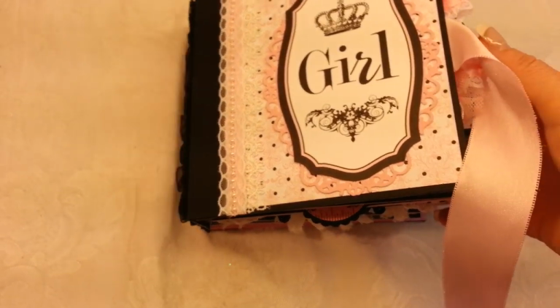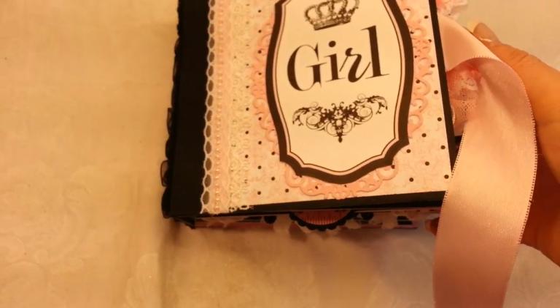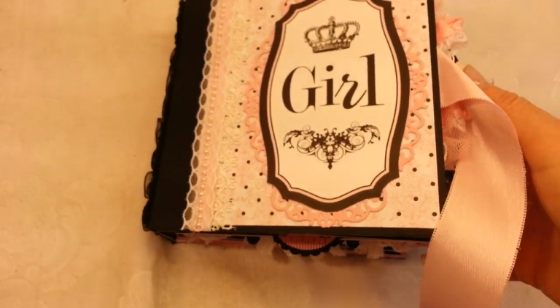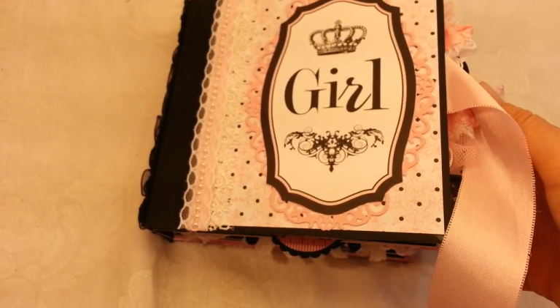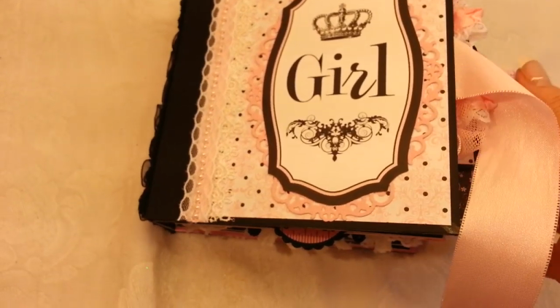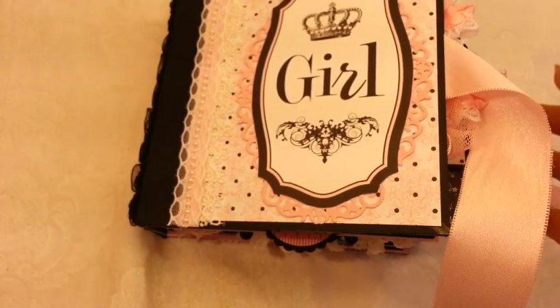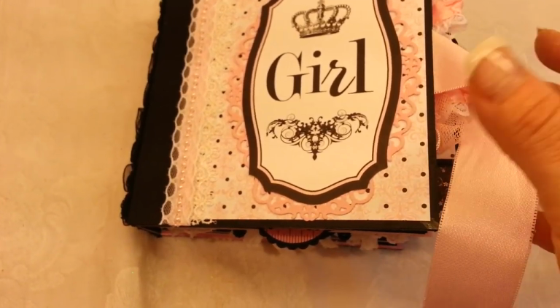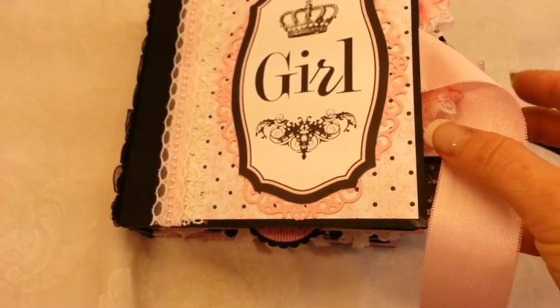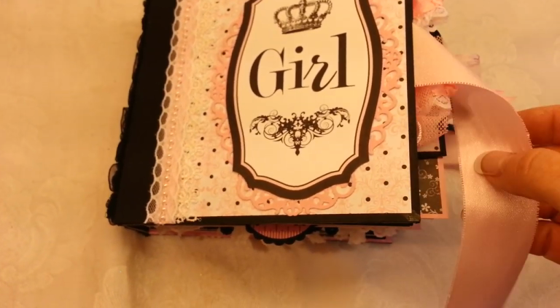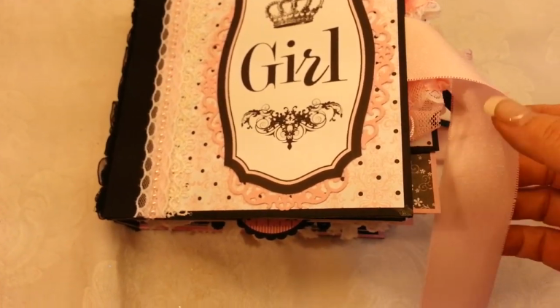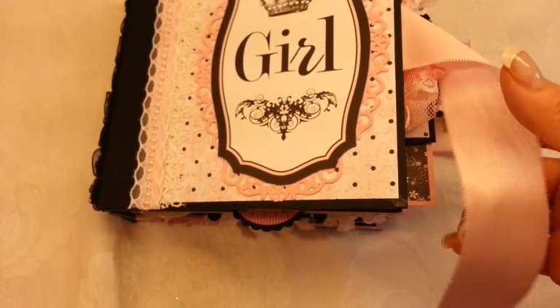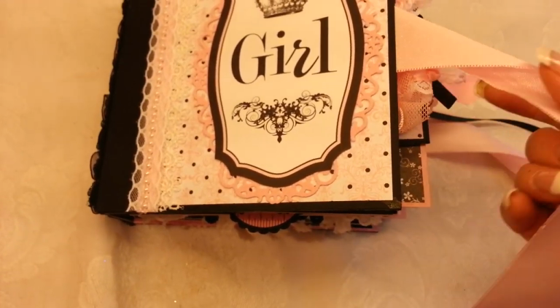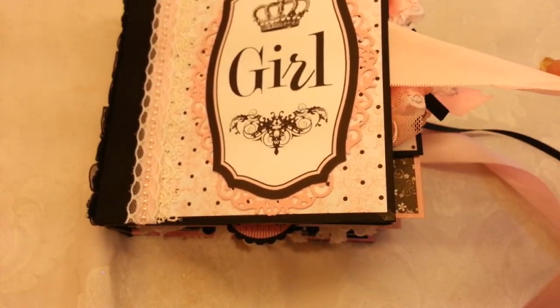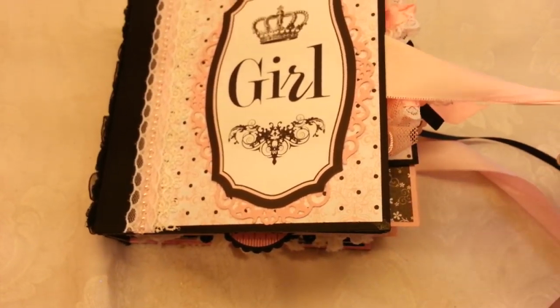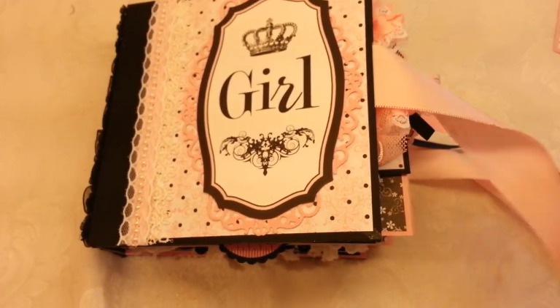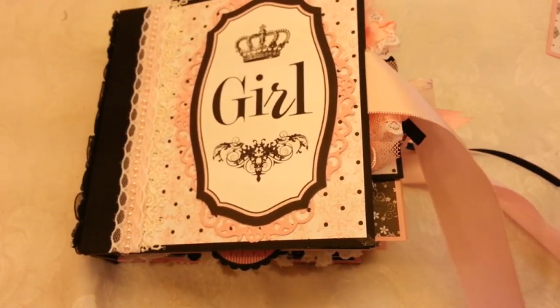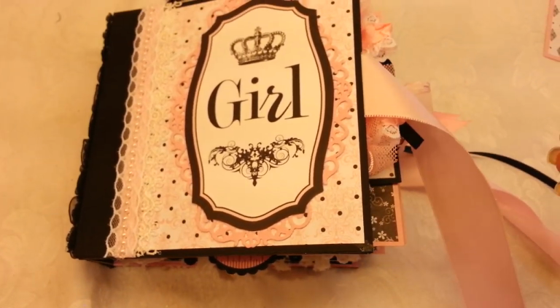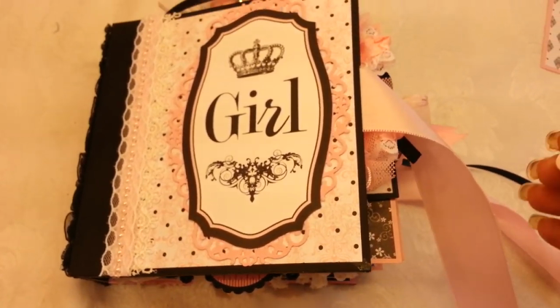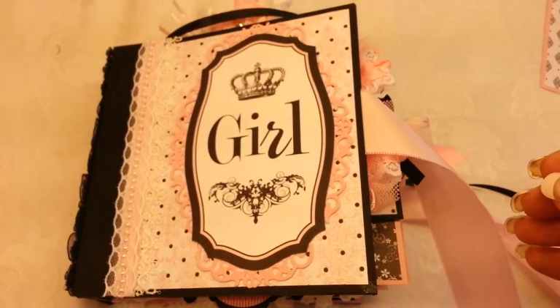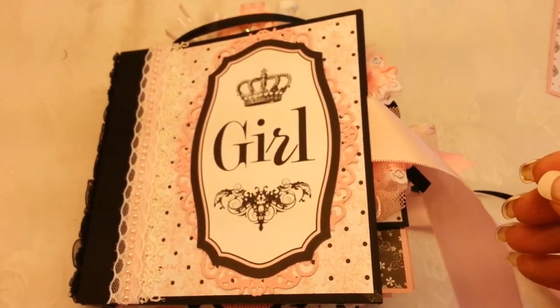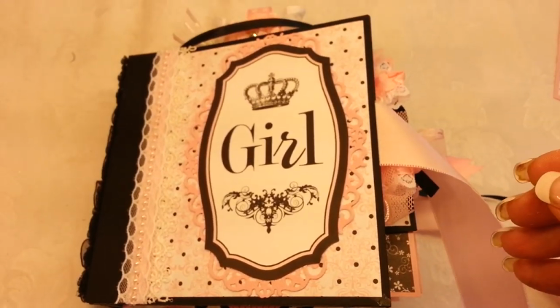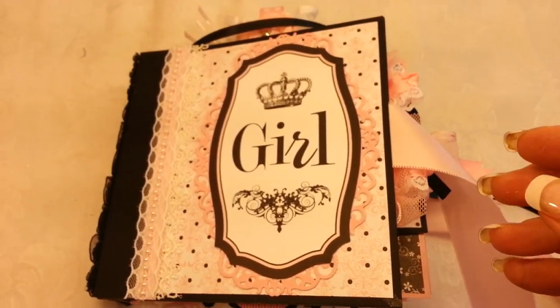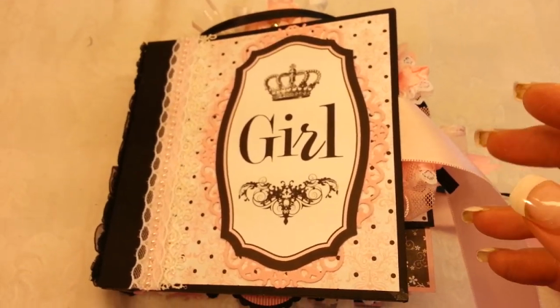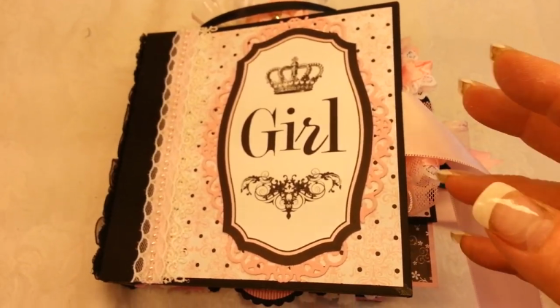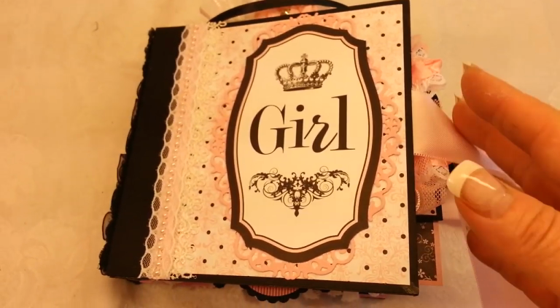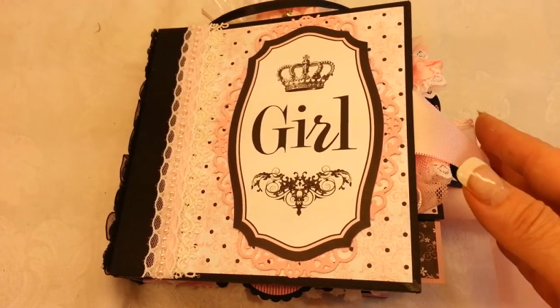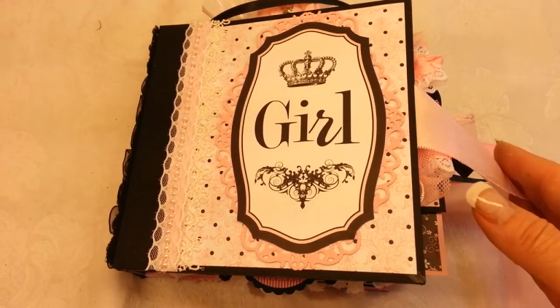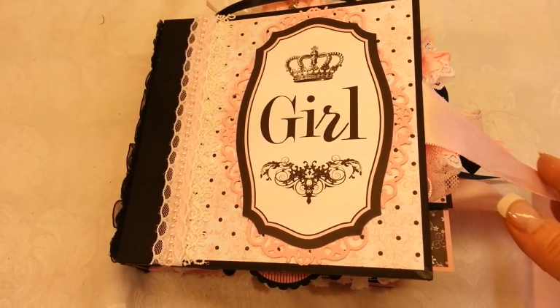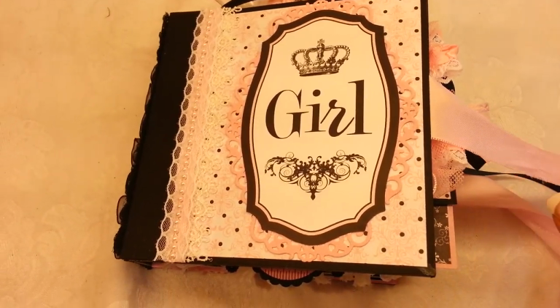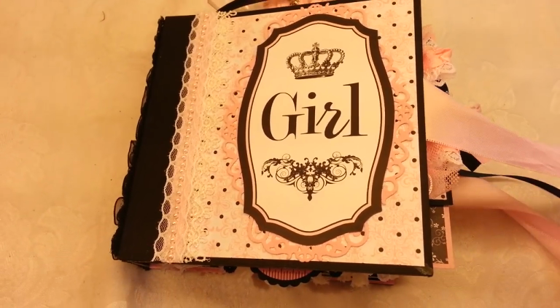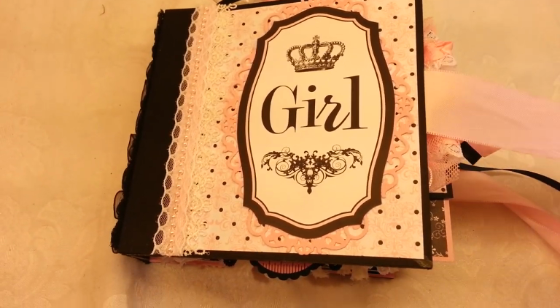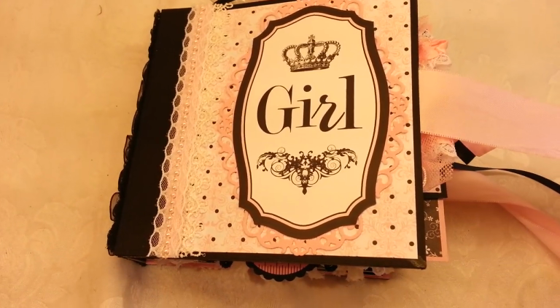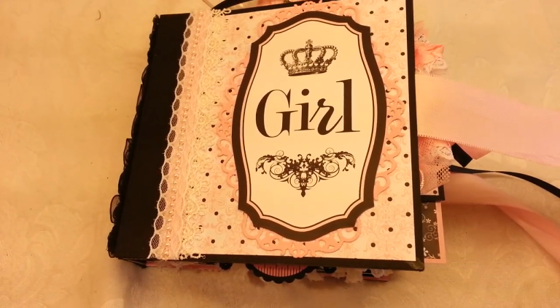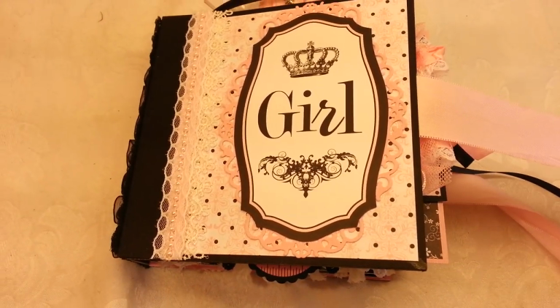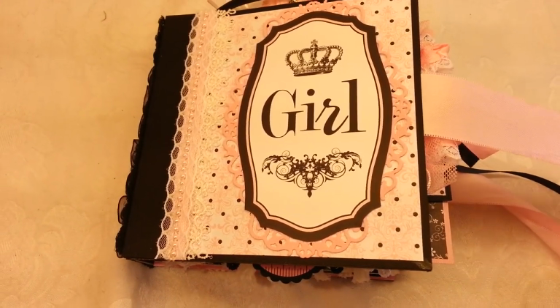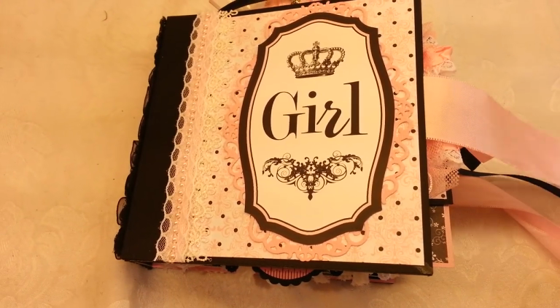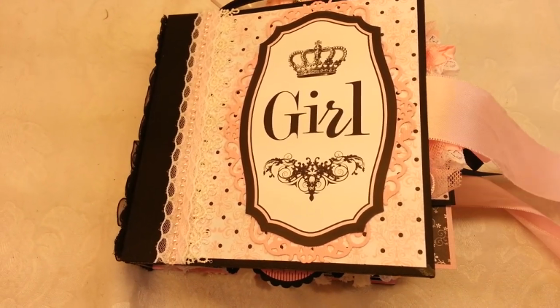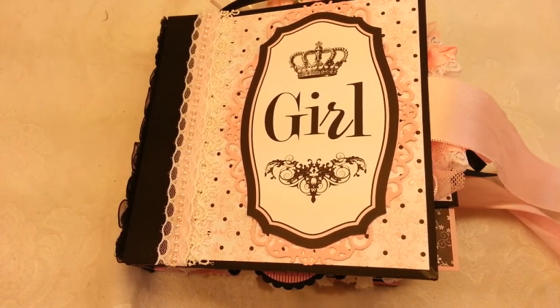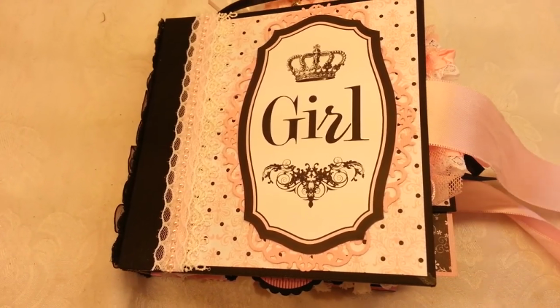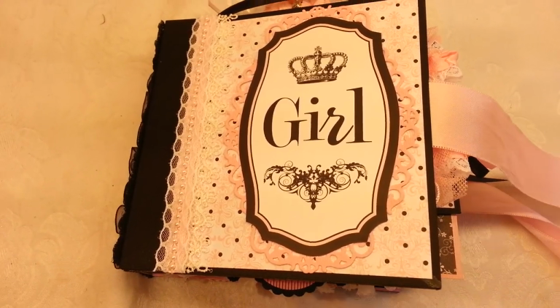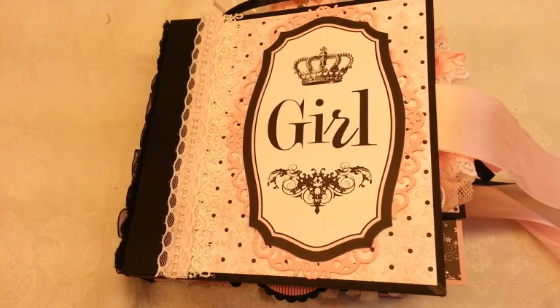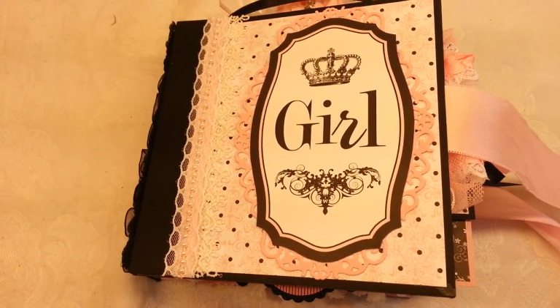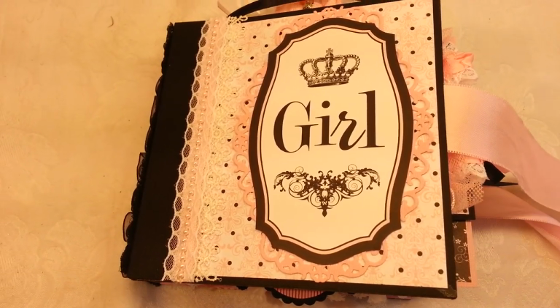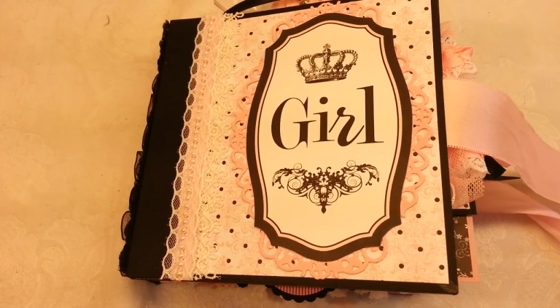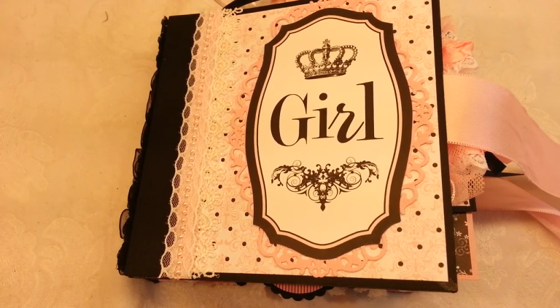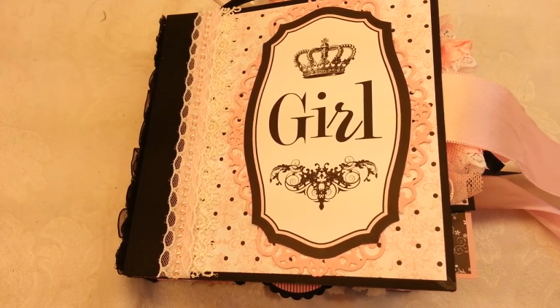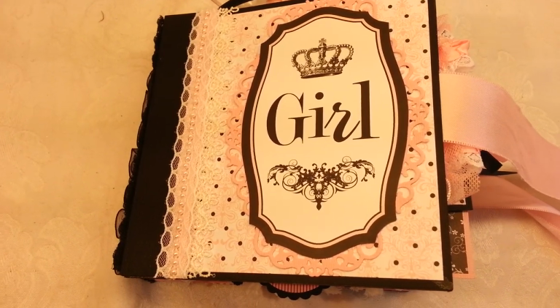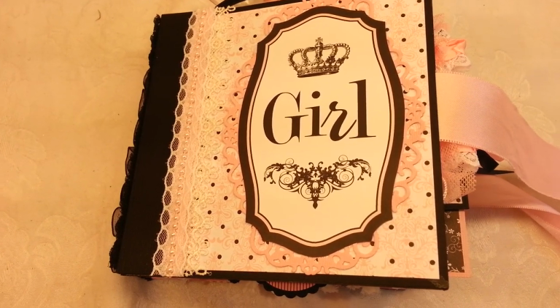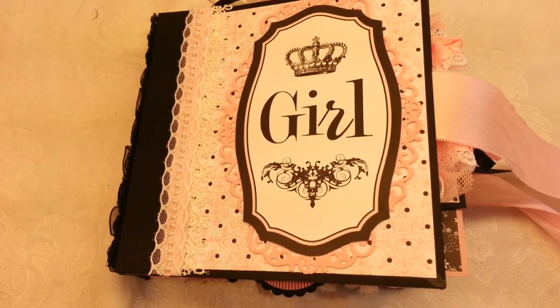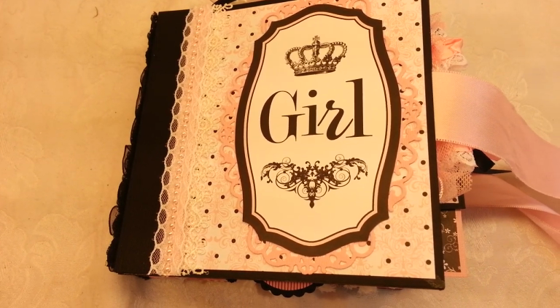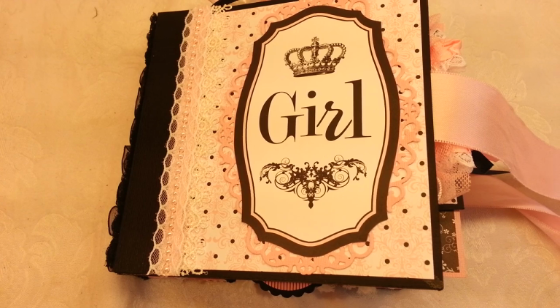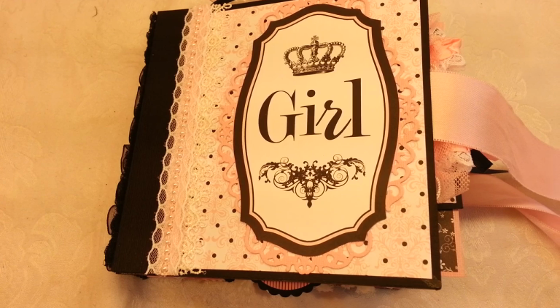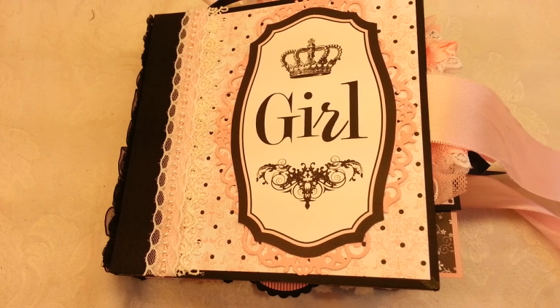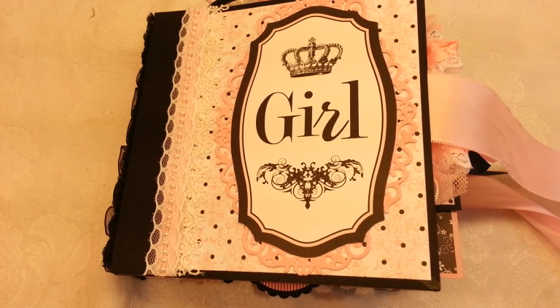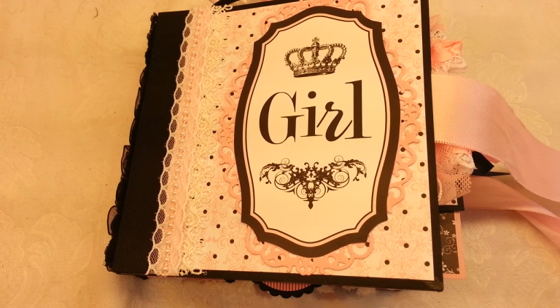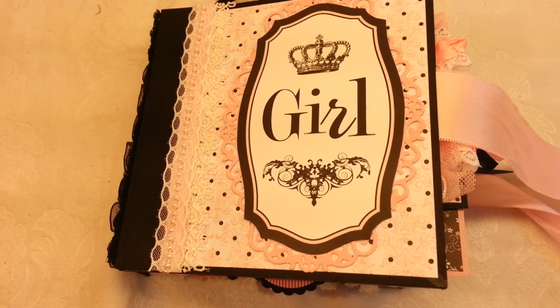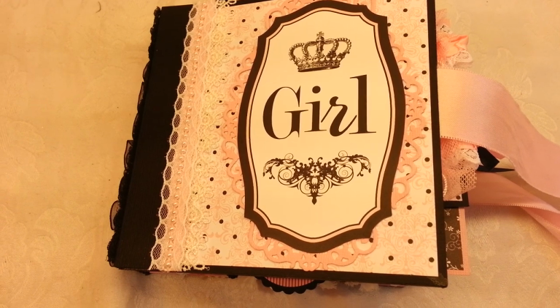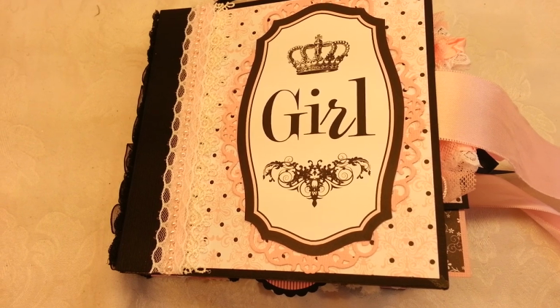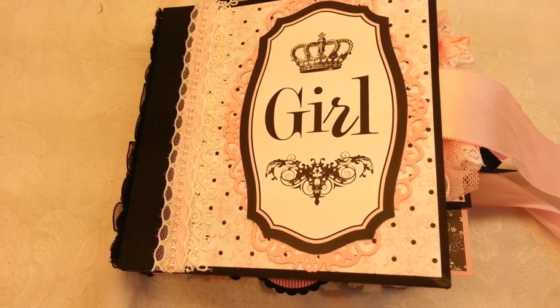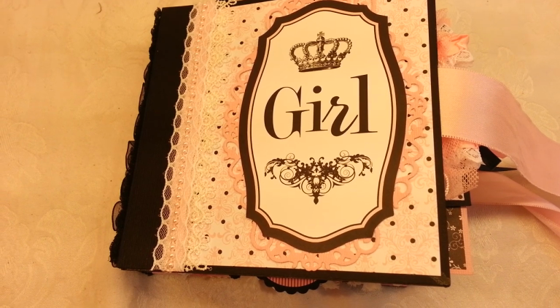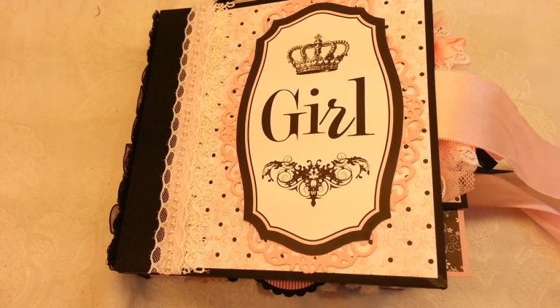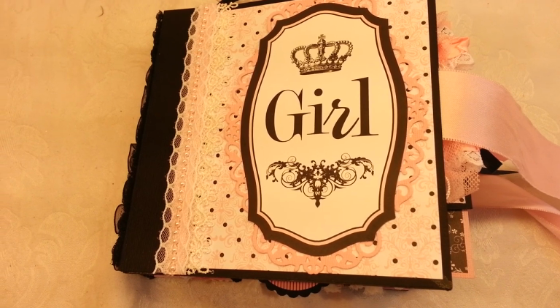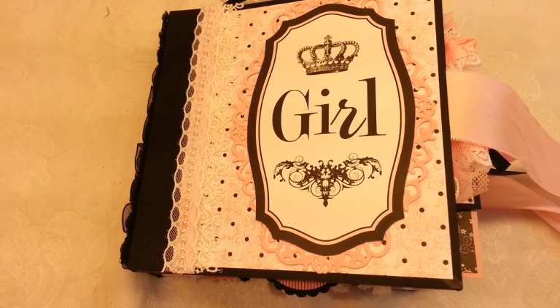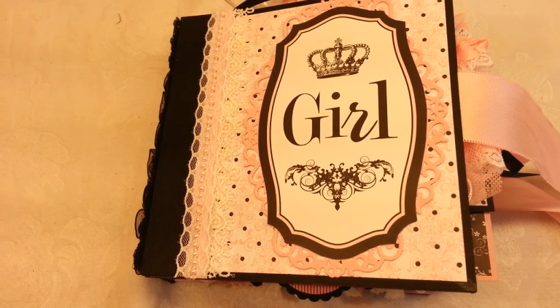That is my new 6x6 Baby Chic Teresa Collins mini. I hope you liked it, please leave me a comment, and happy scrapping — see you soon!